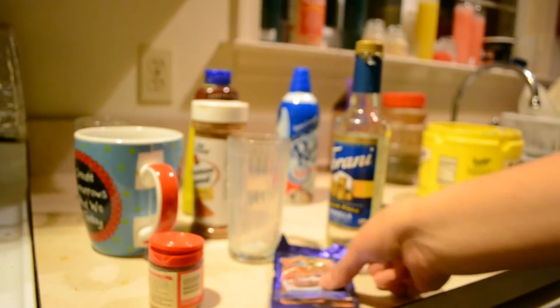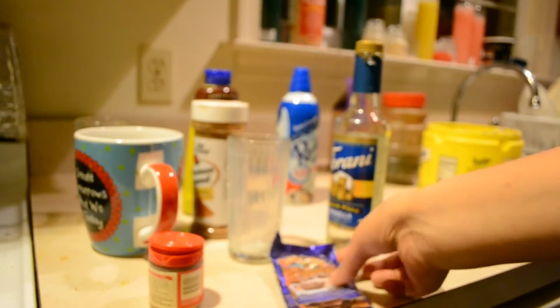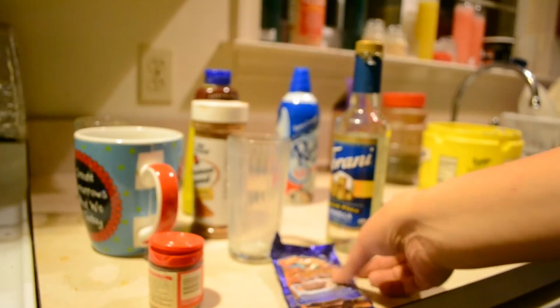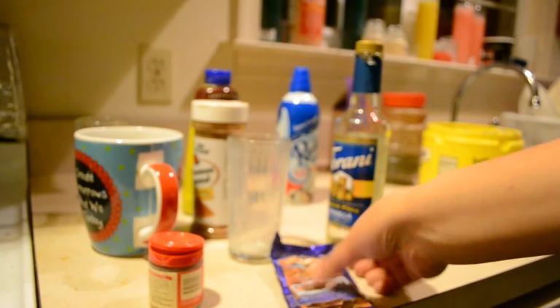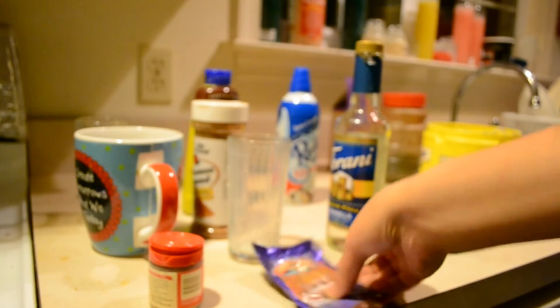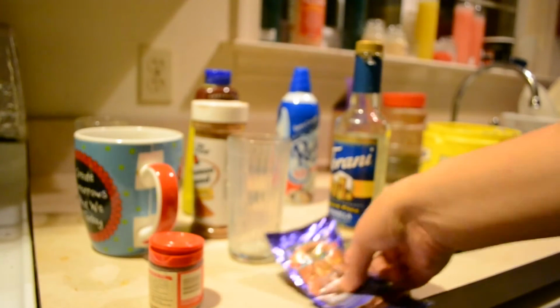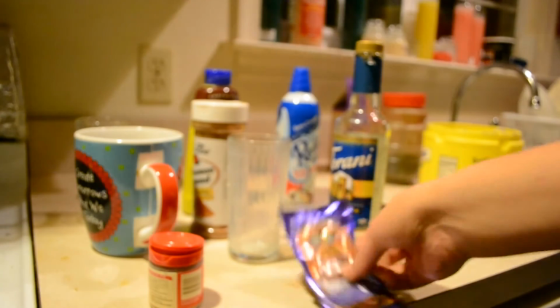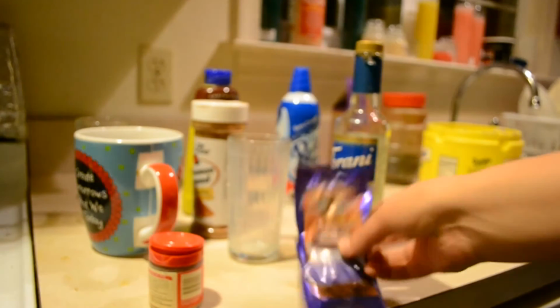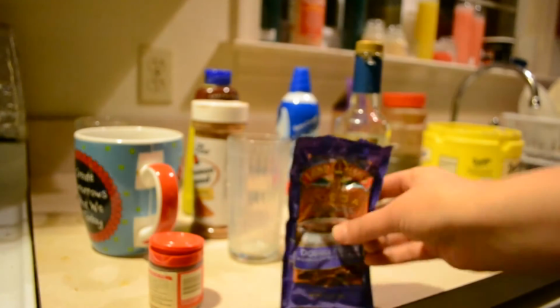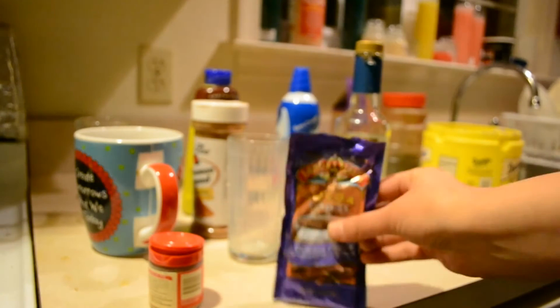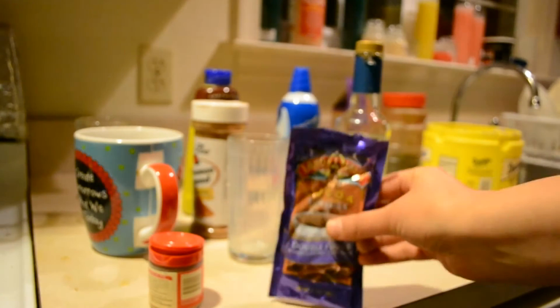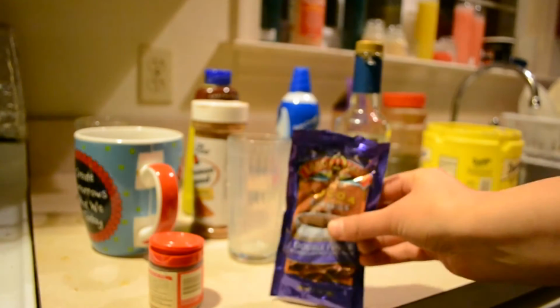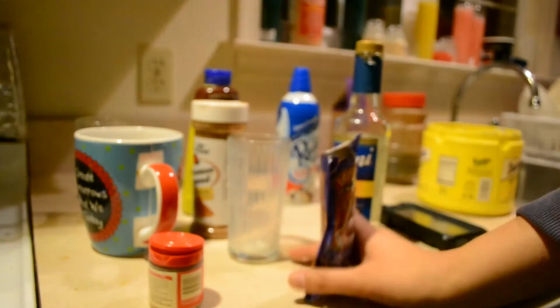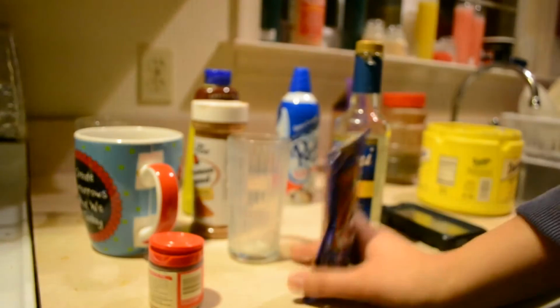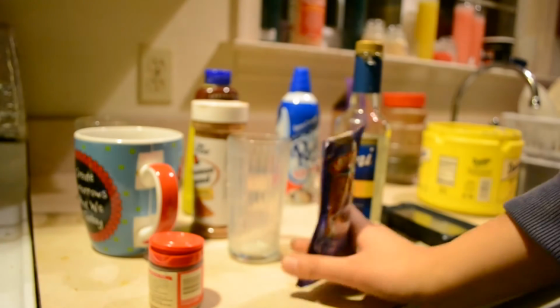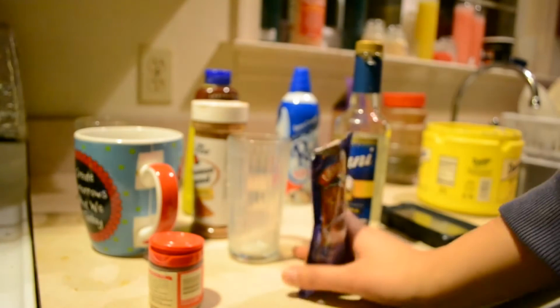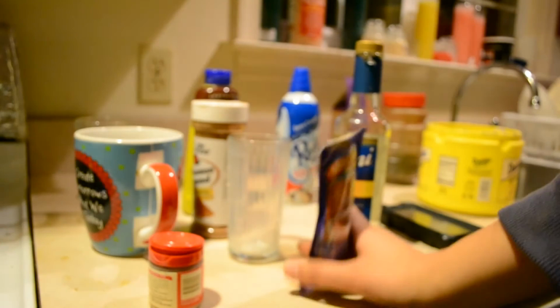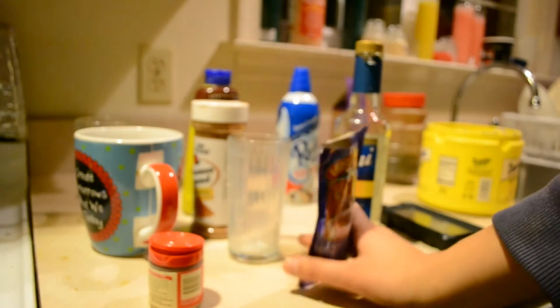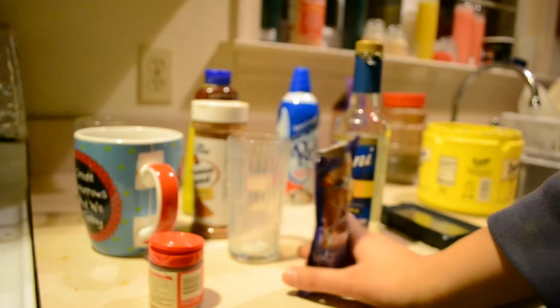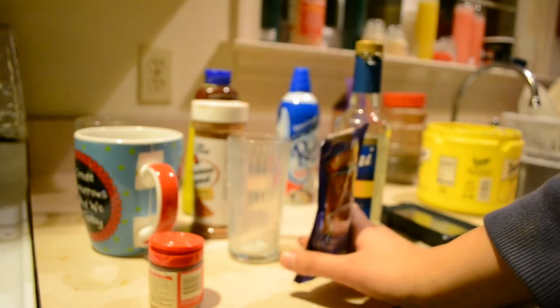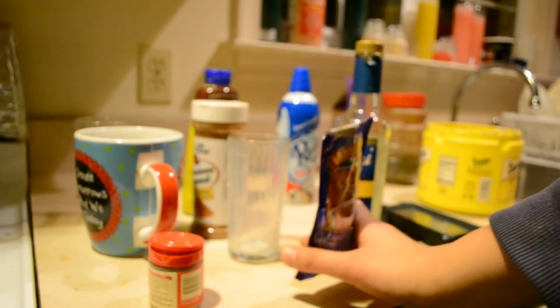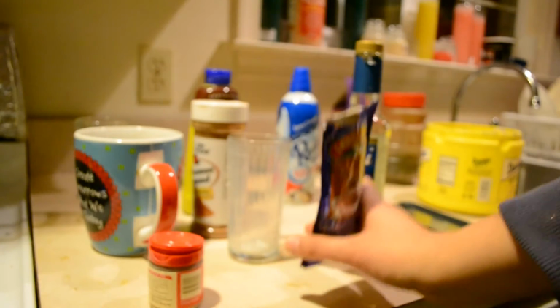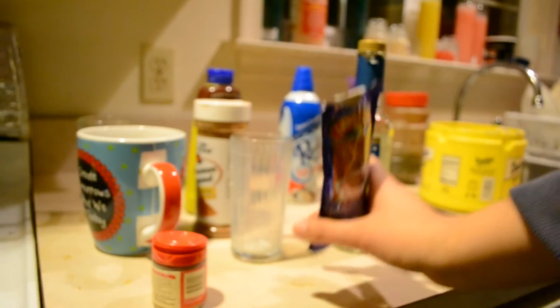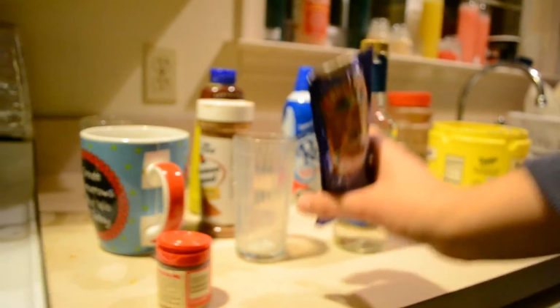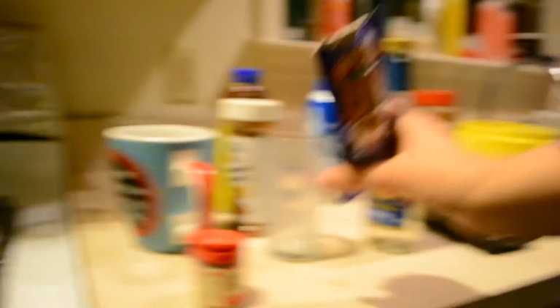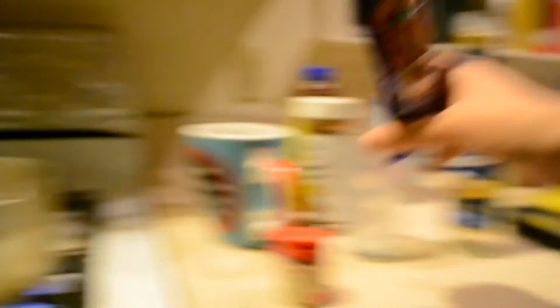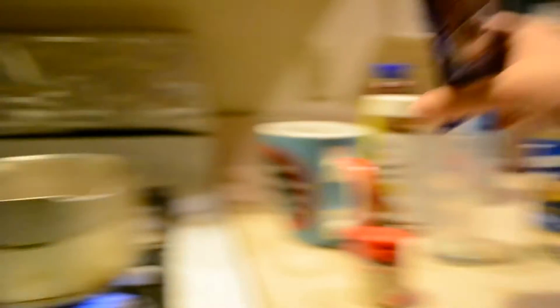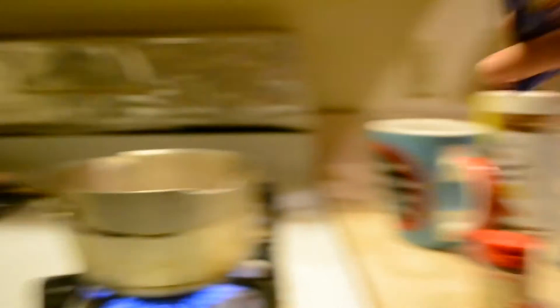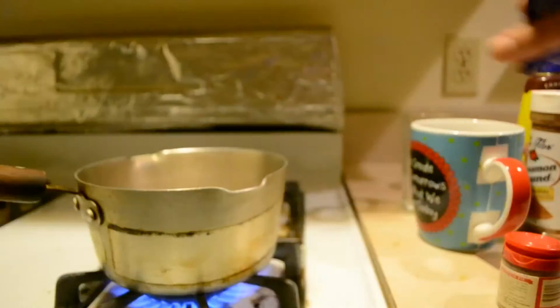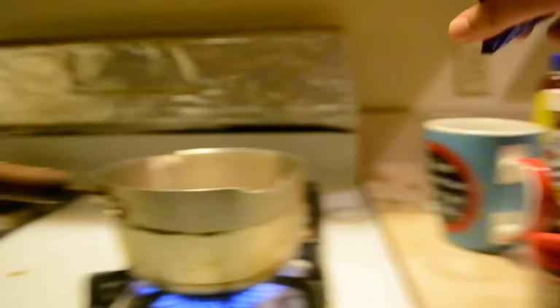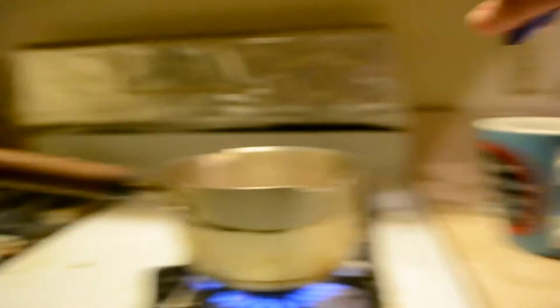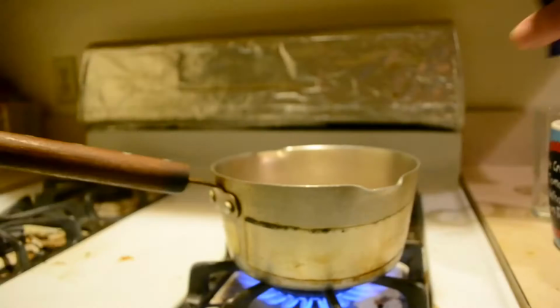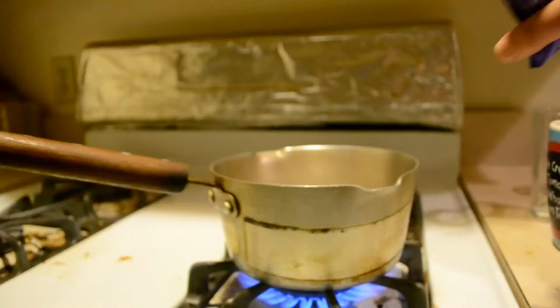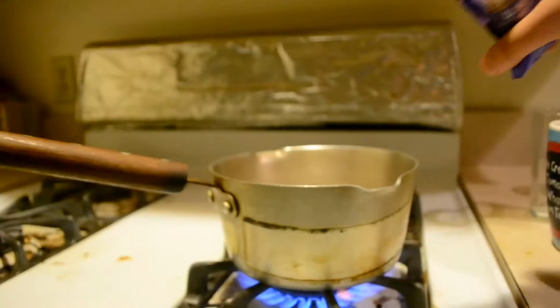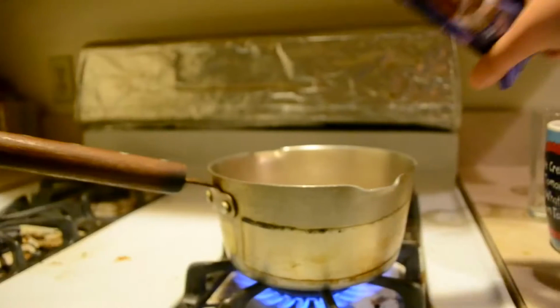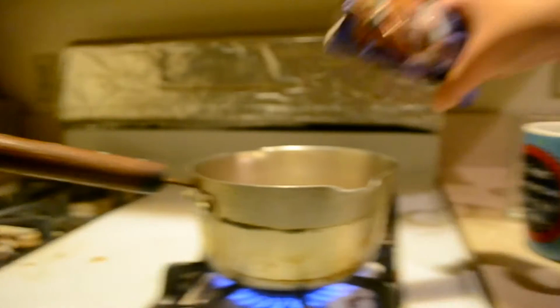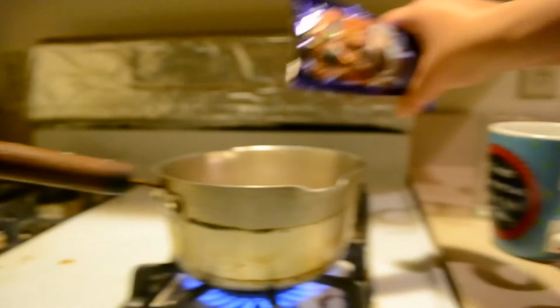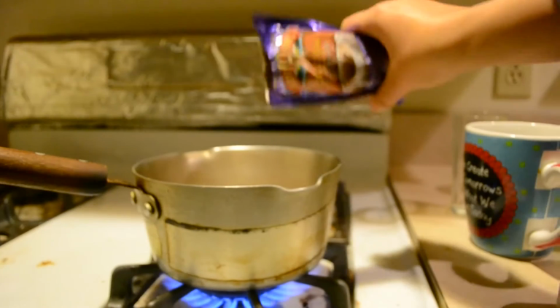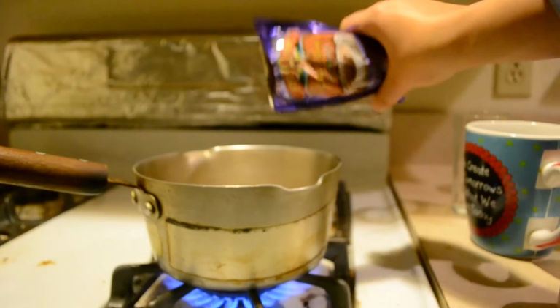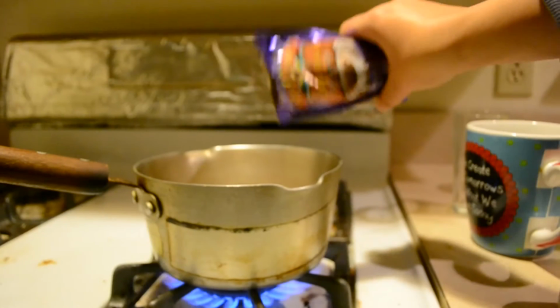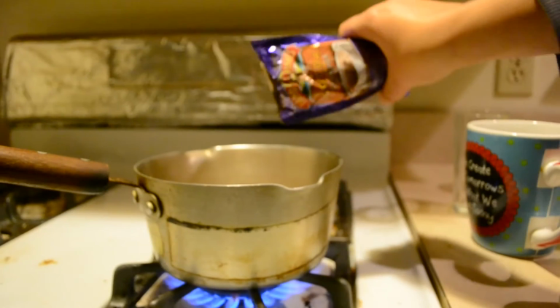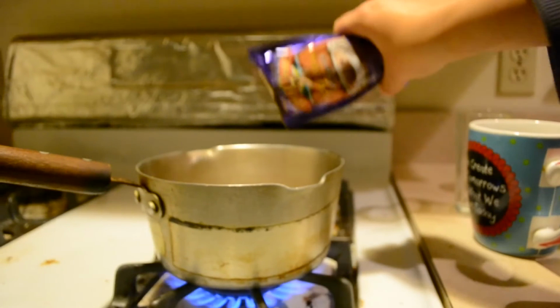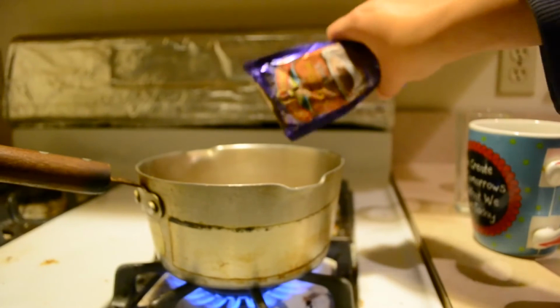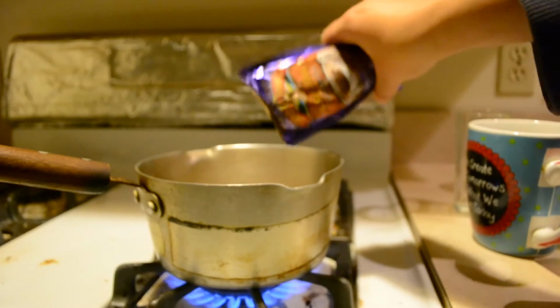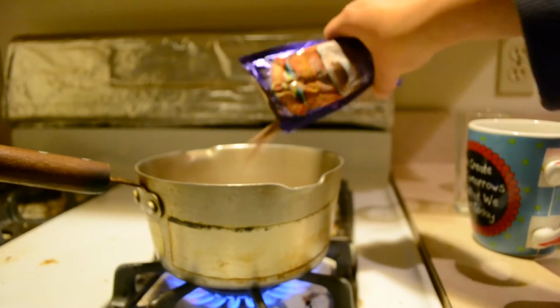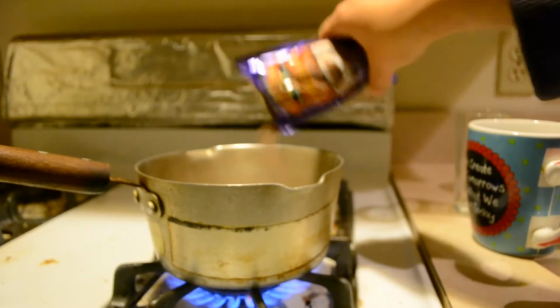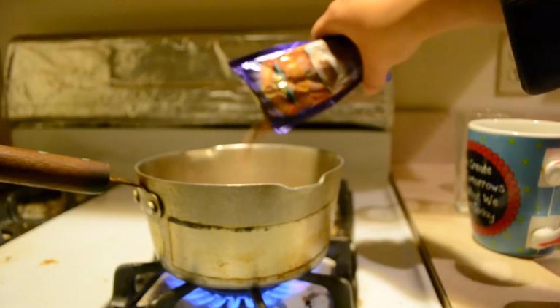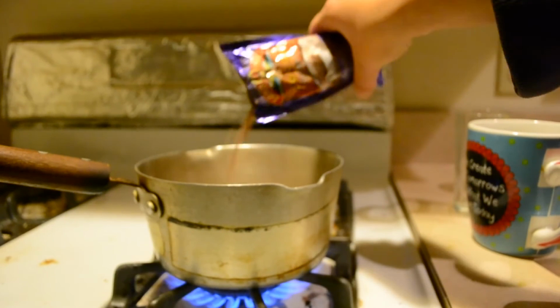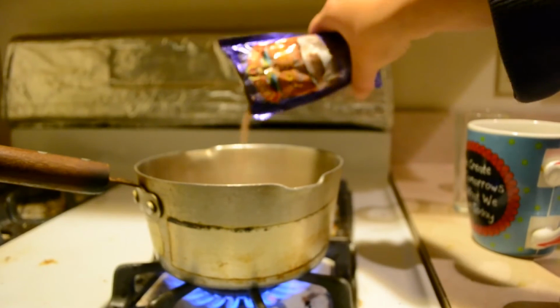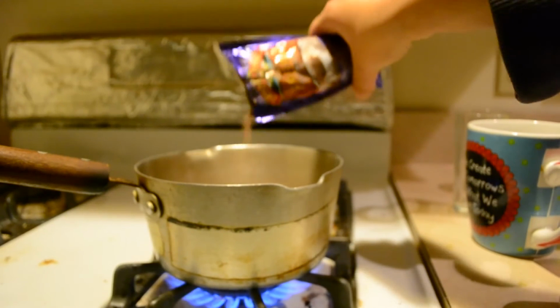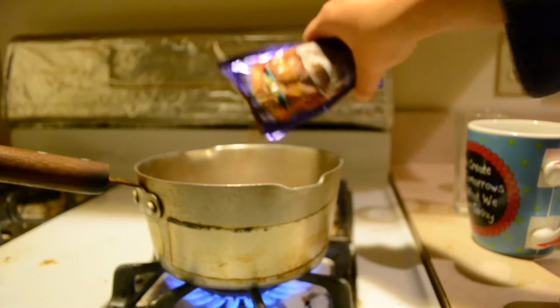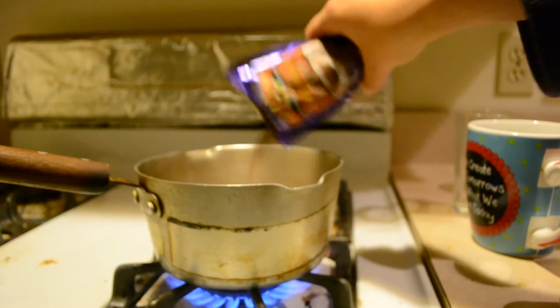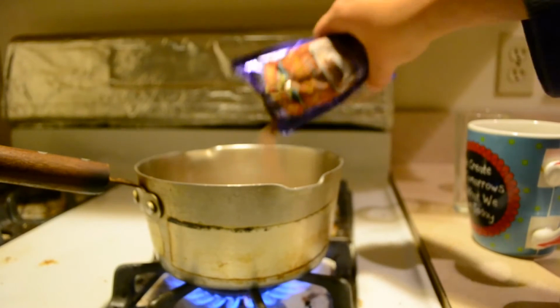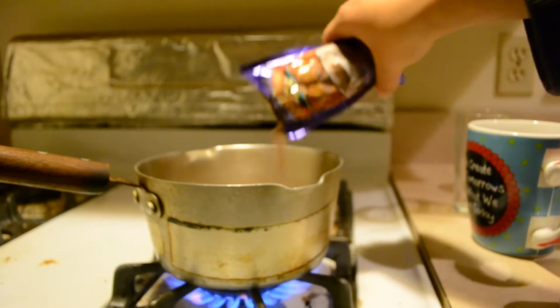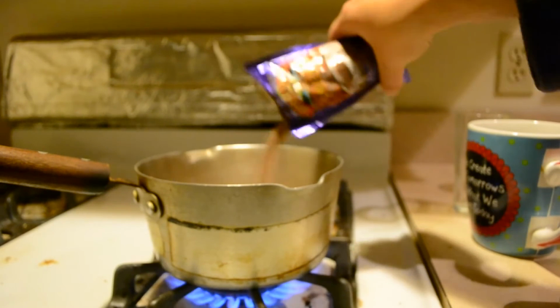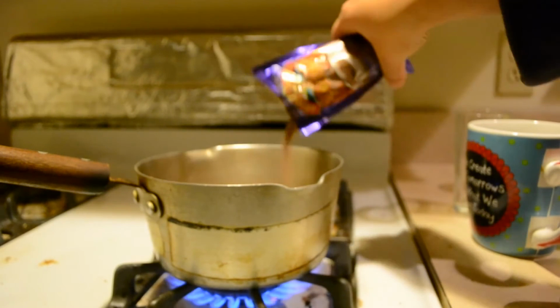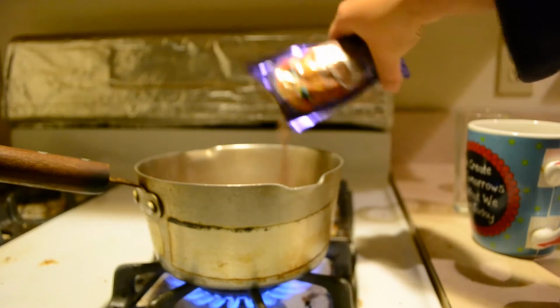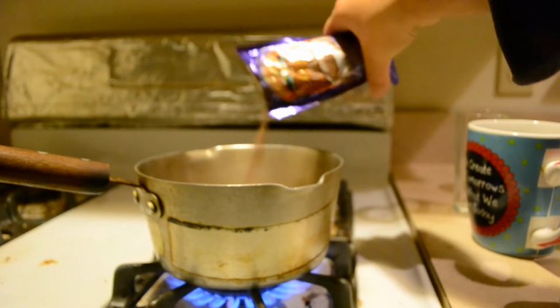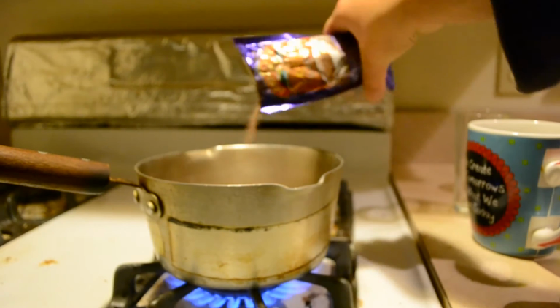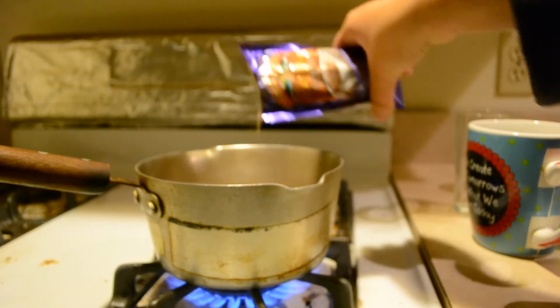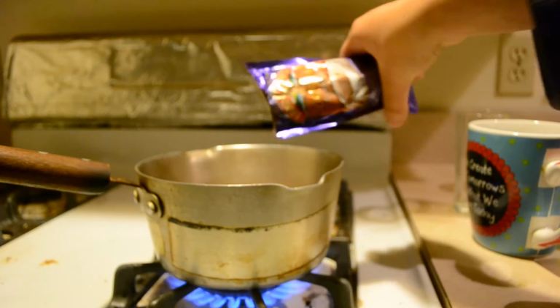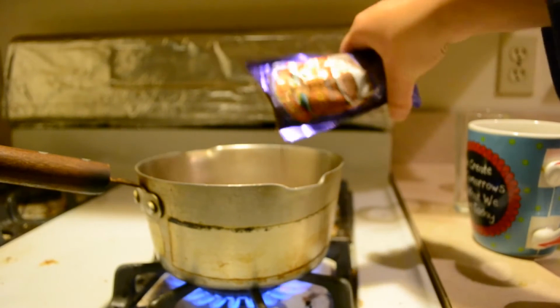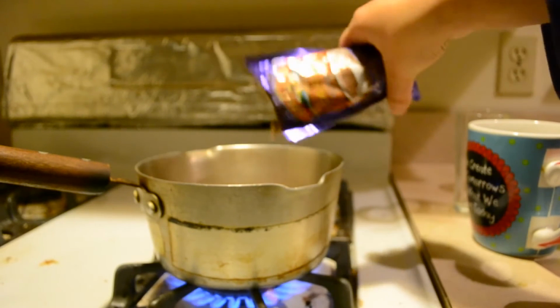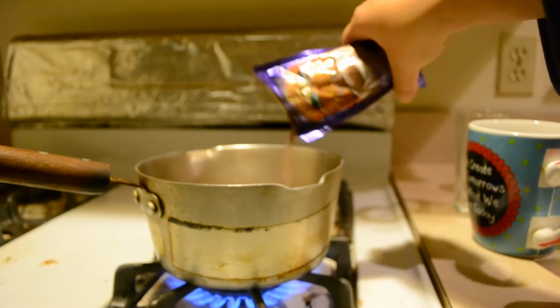We're also going to put in hot chocolate — this is my favorite part. This is also optional, so if you don't want to put hot chocolate in it, you don't have to.